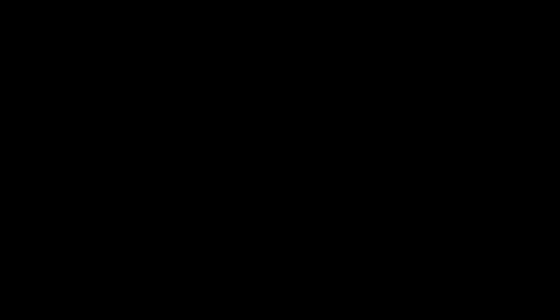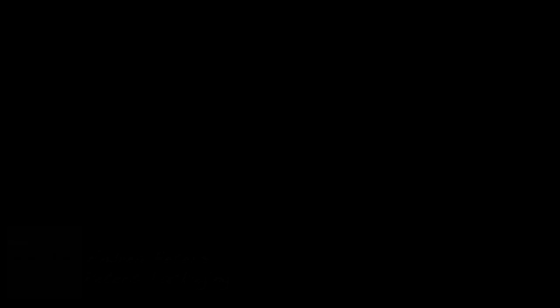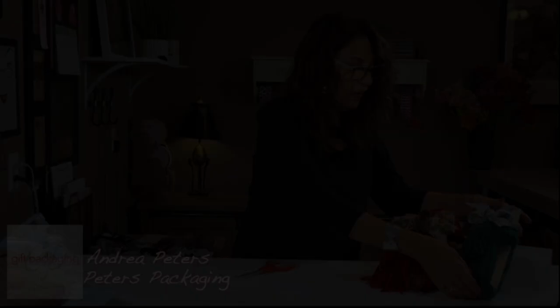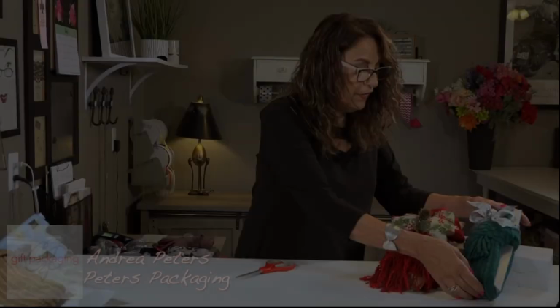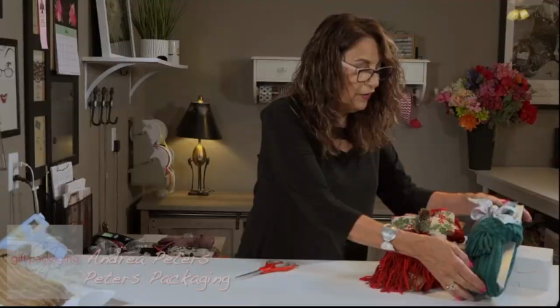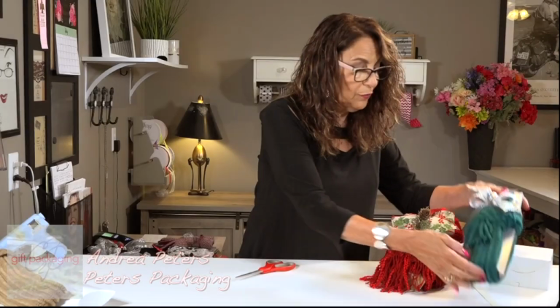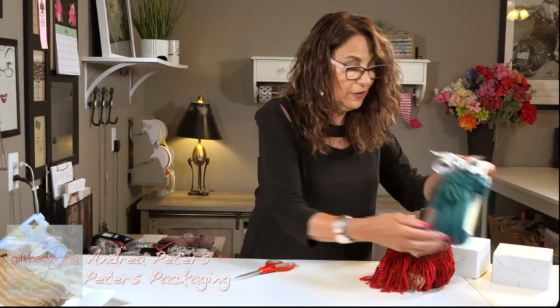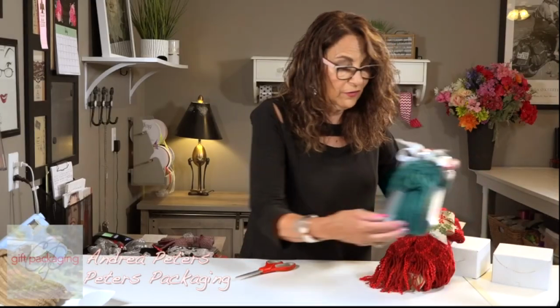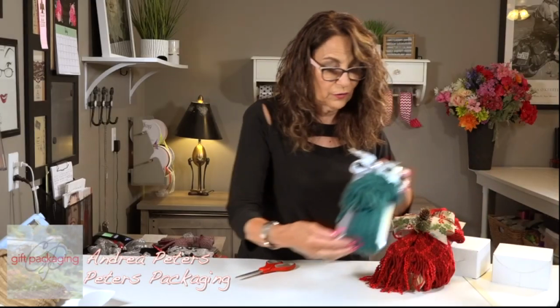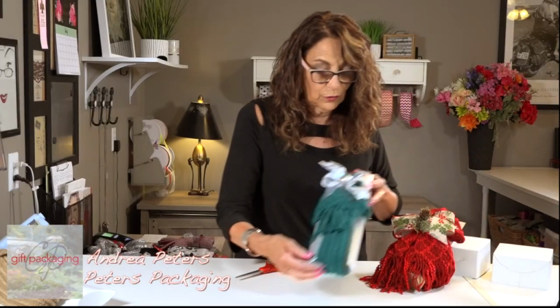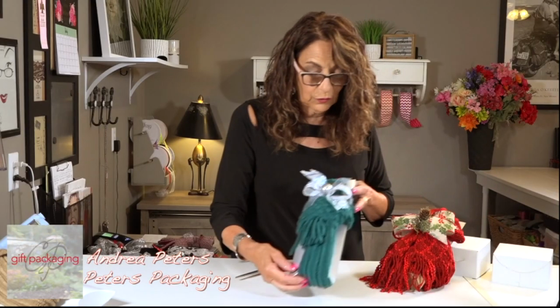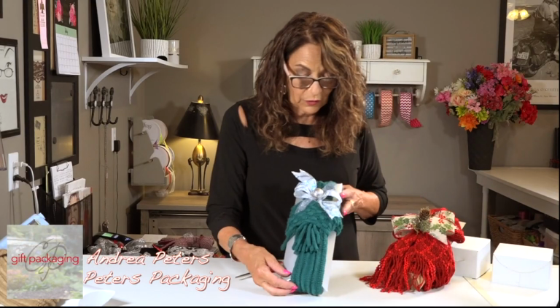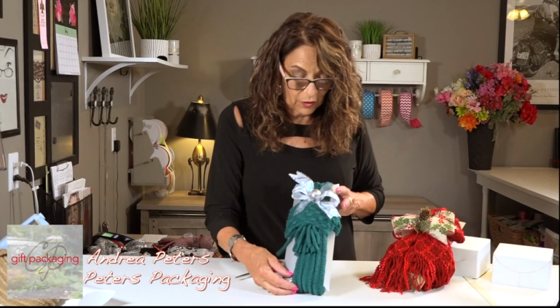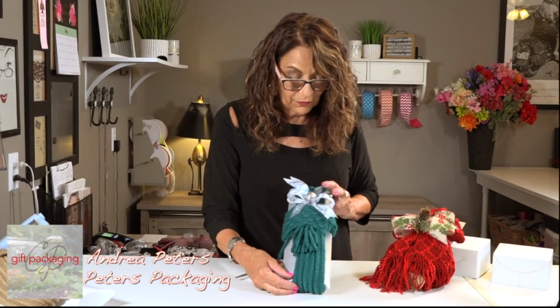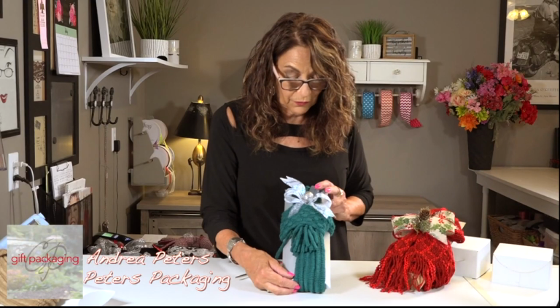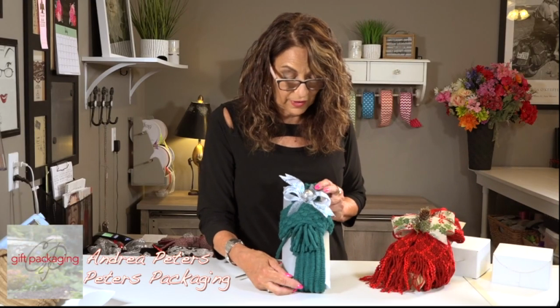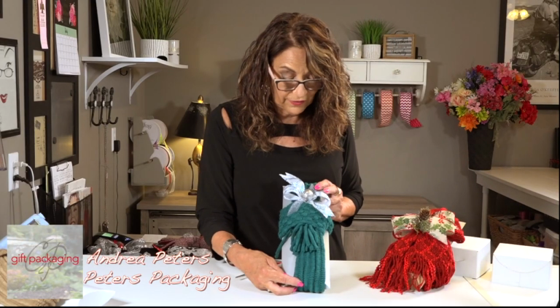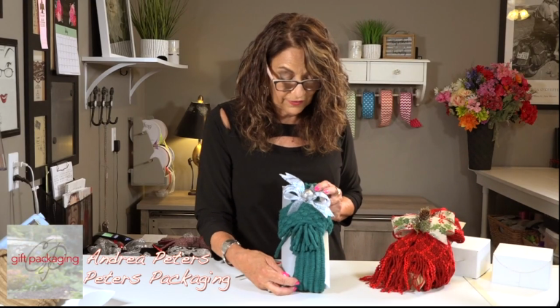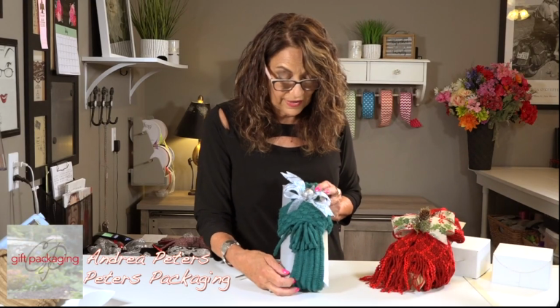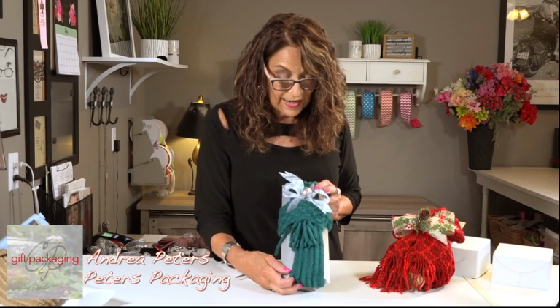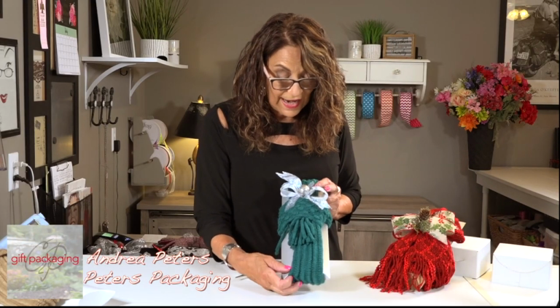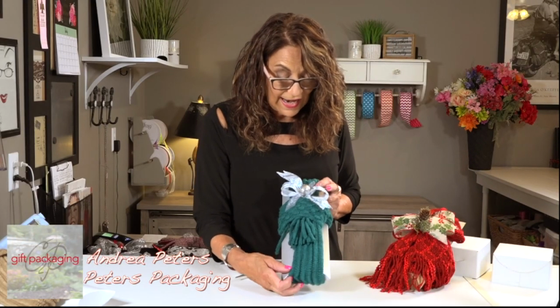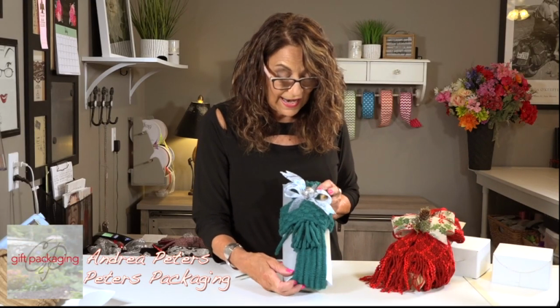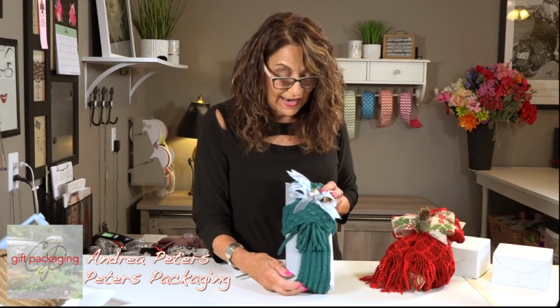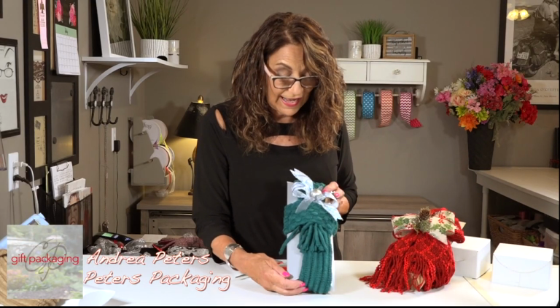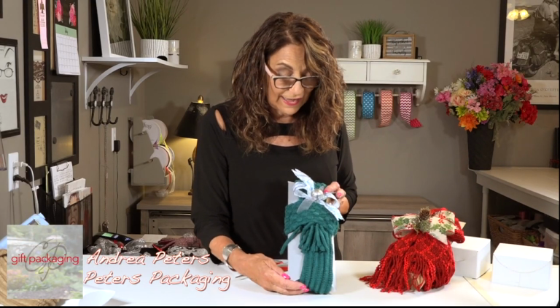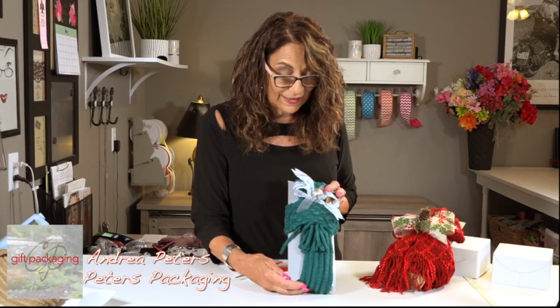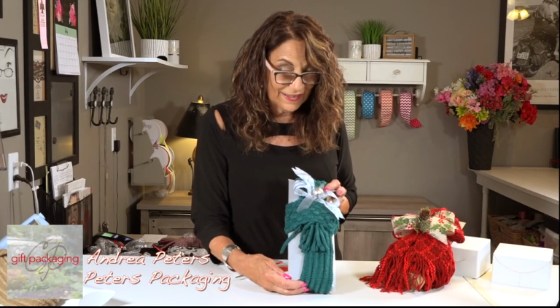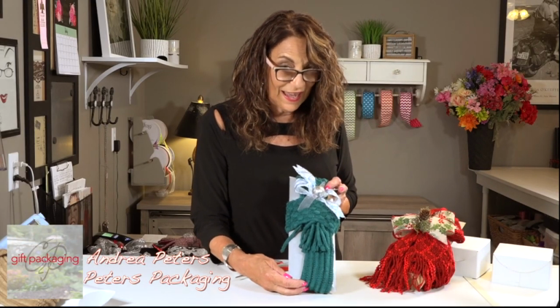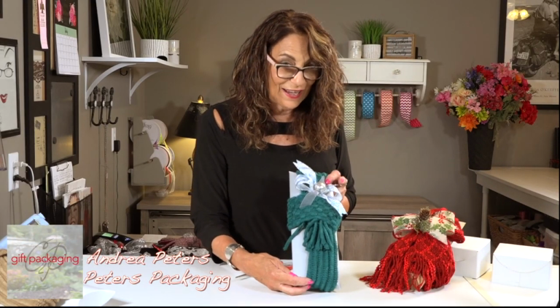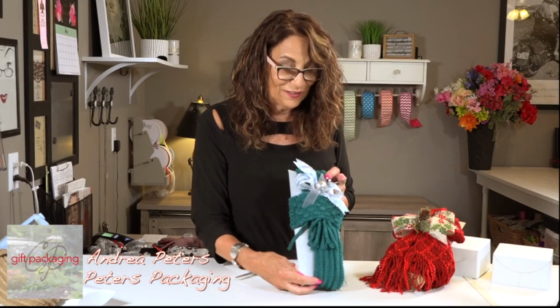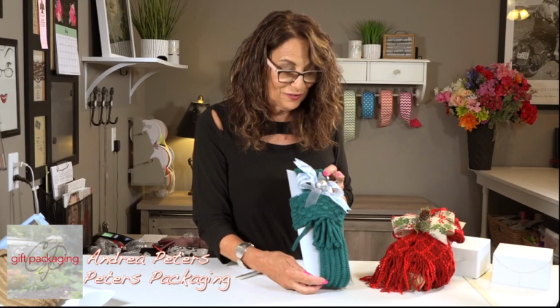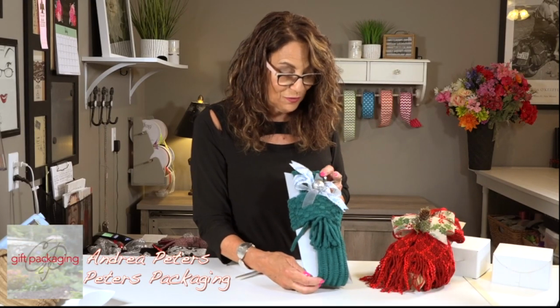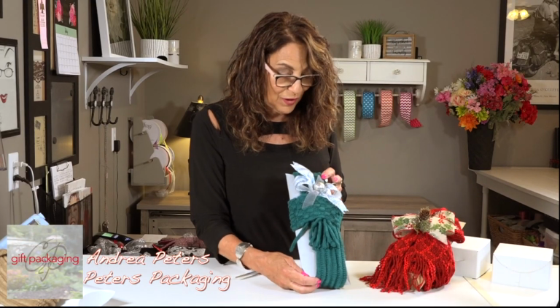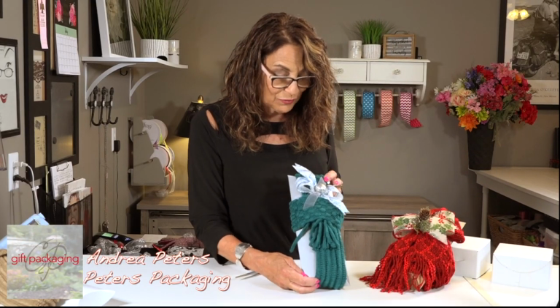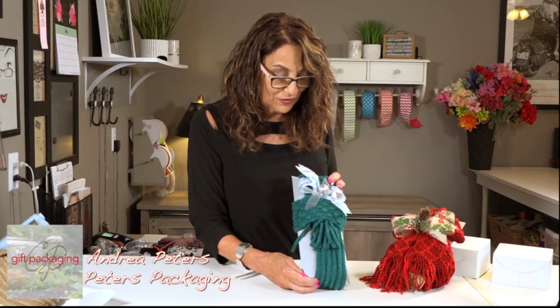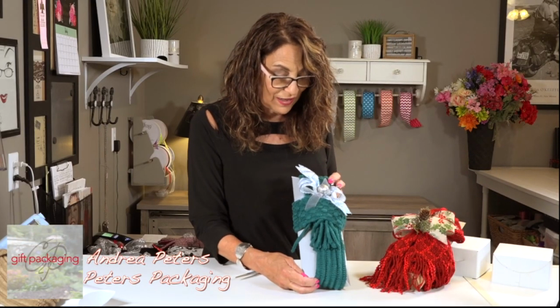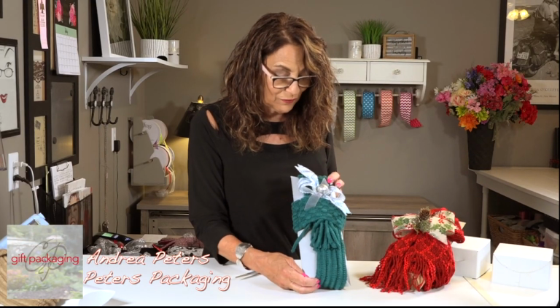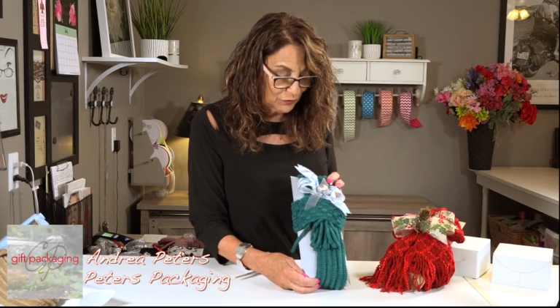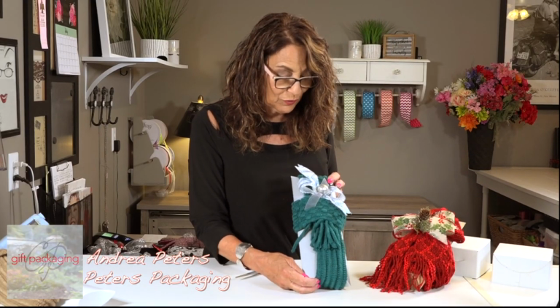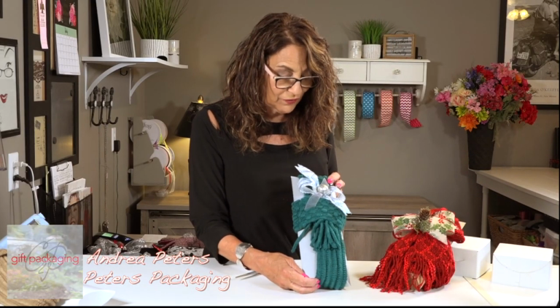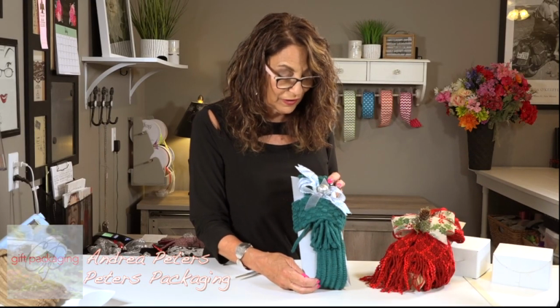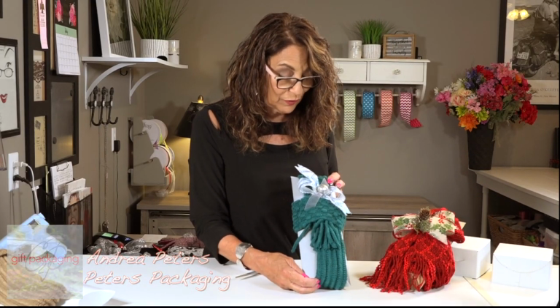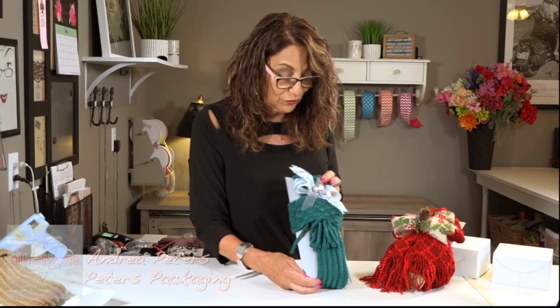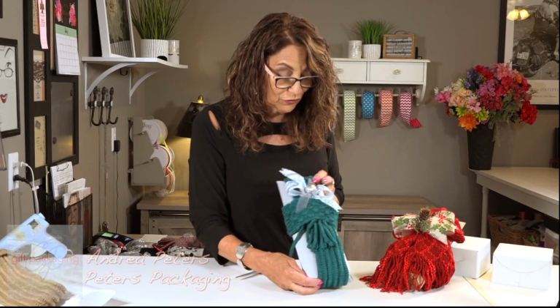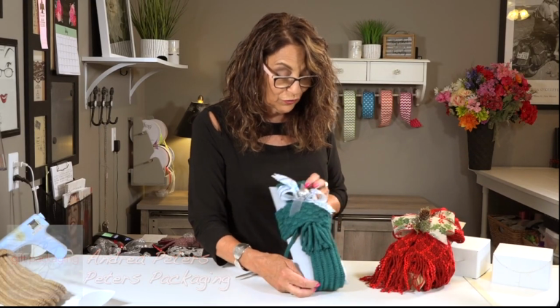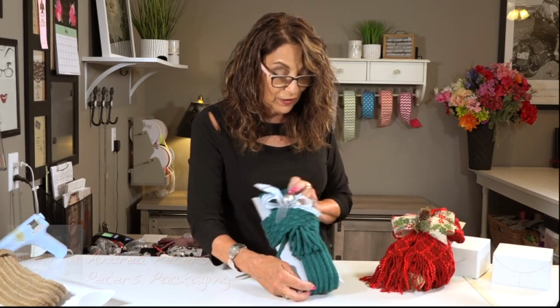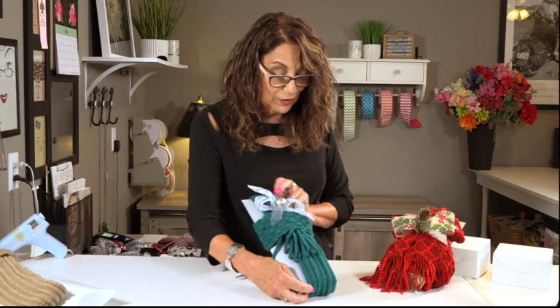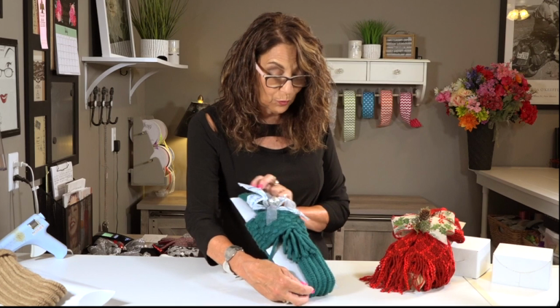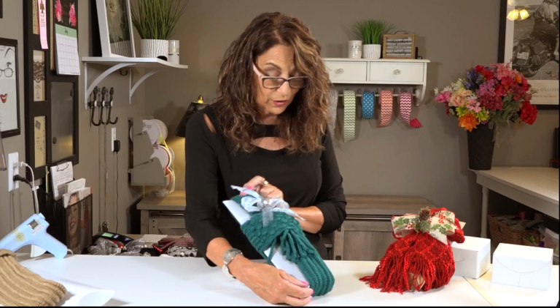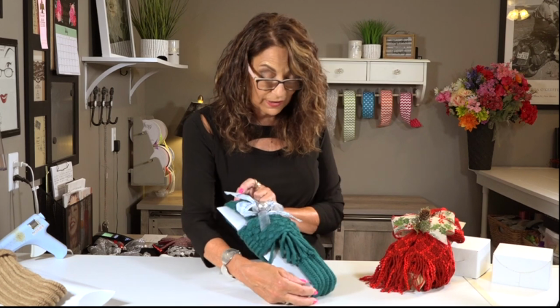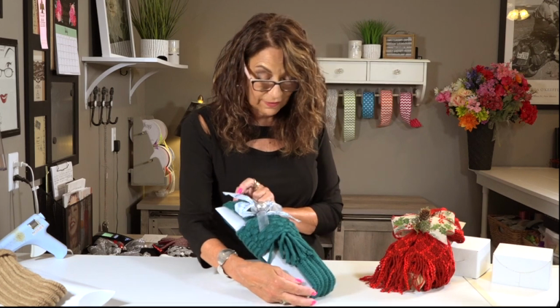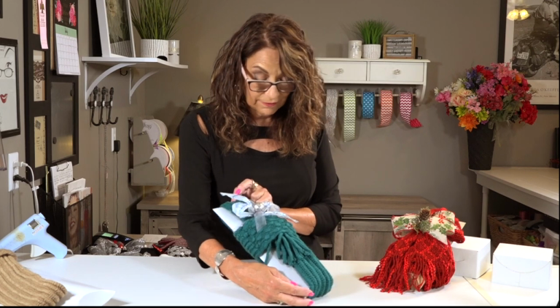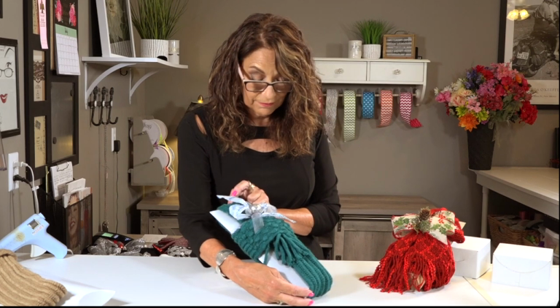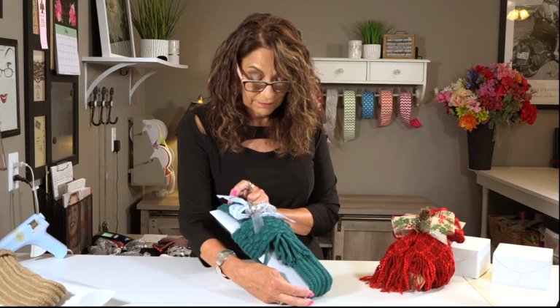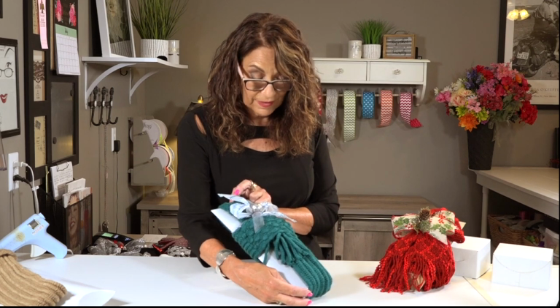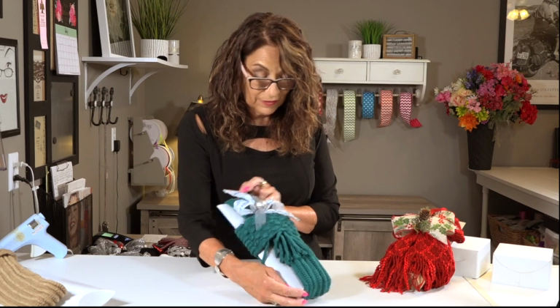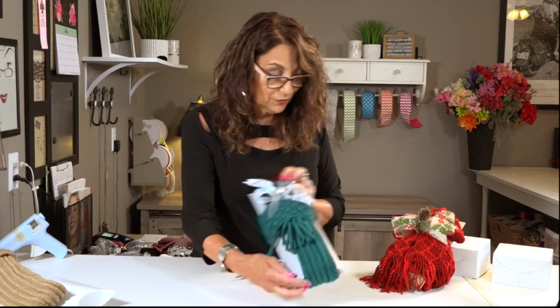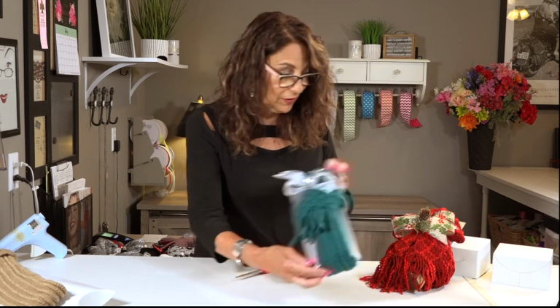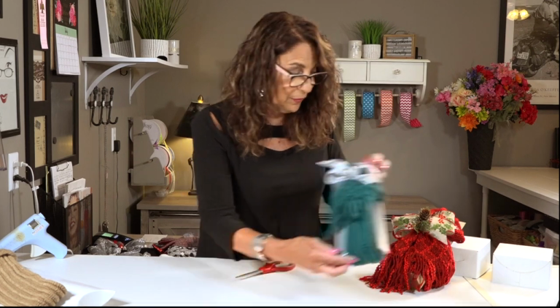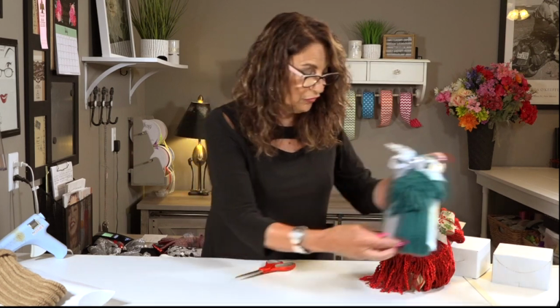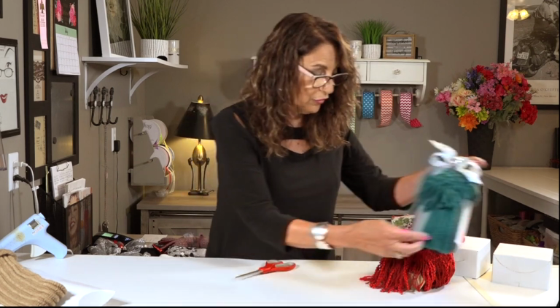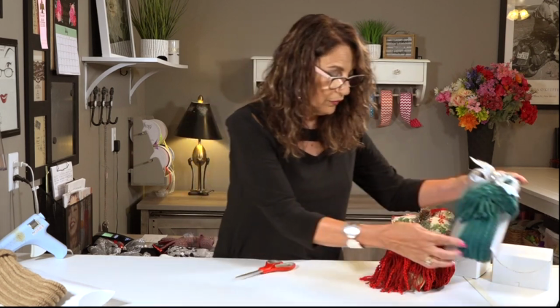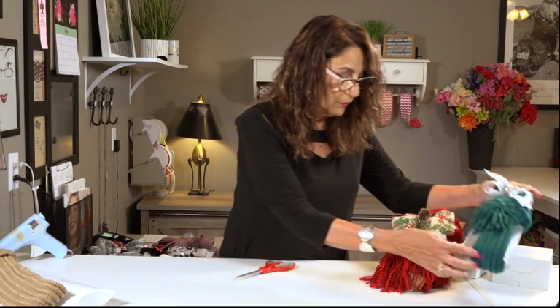This is a new scarf for us and I knew I was gonna have to do a video to show you how to work it. So let me show you.